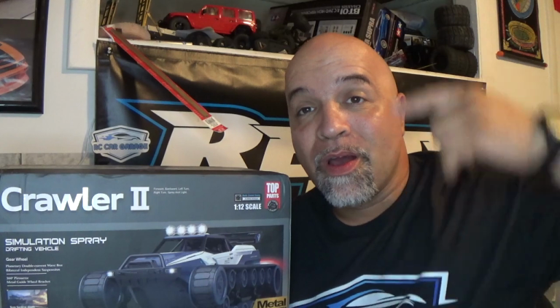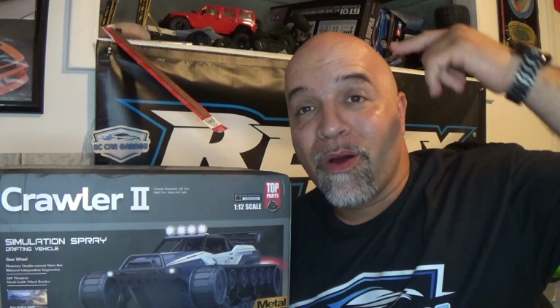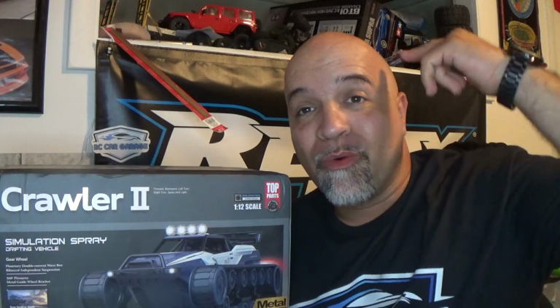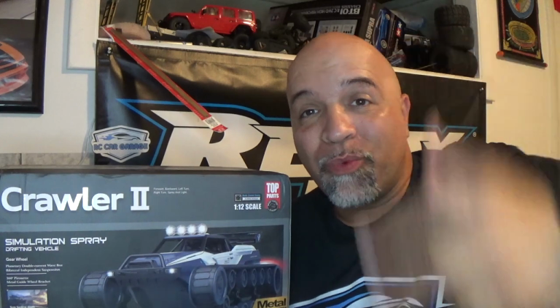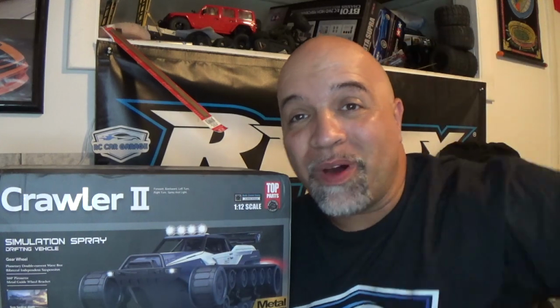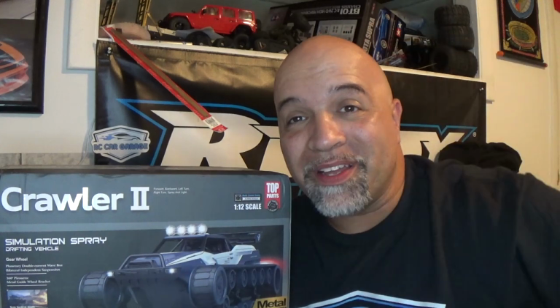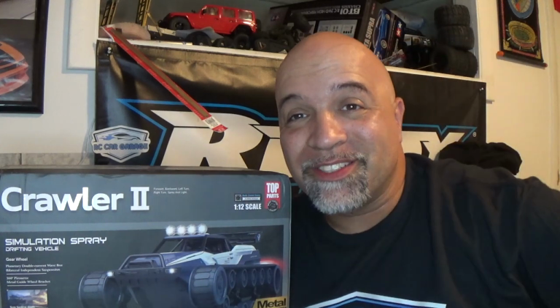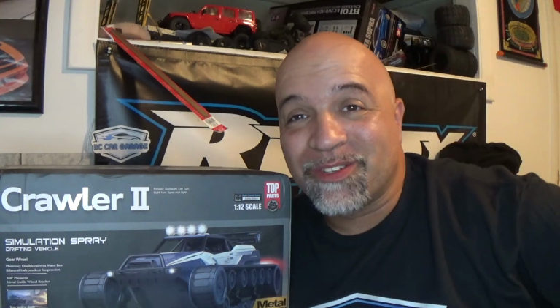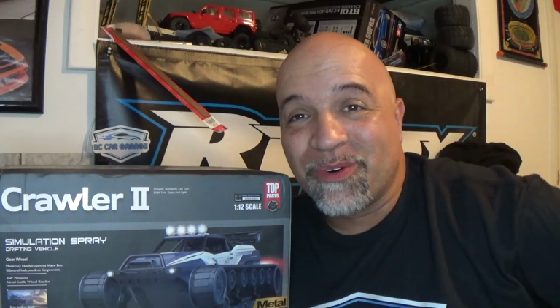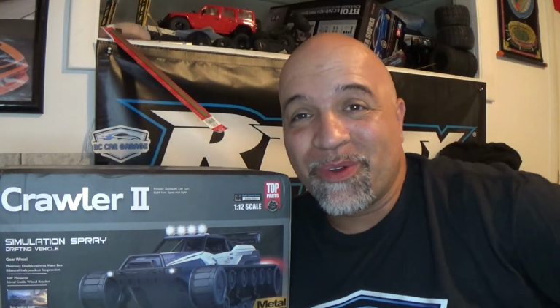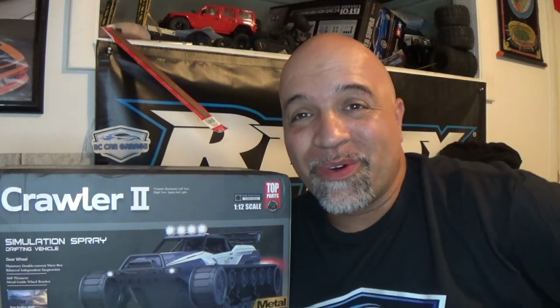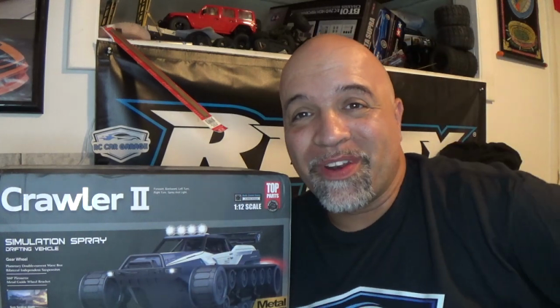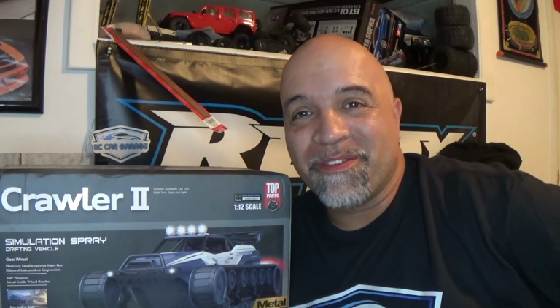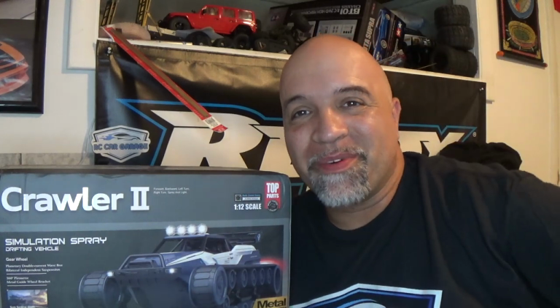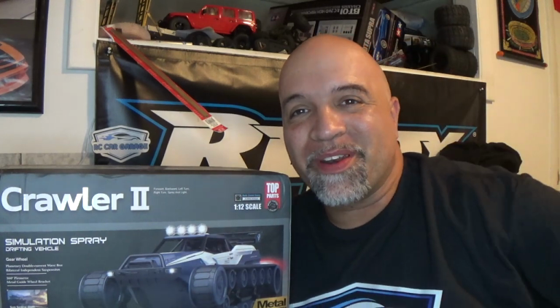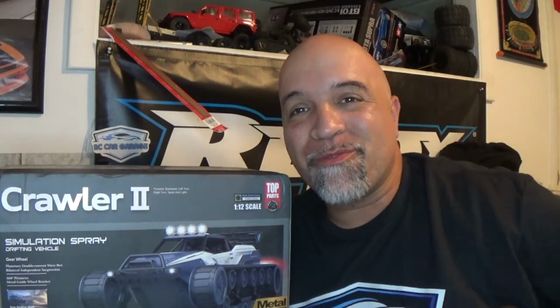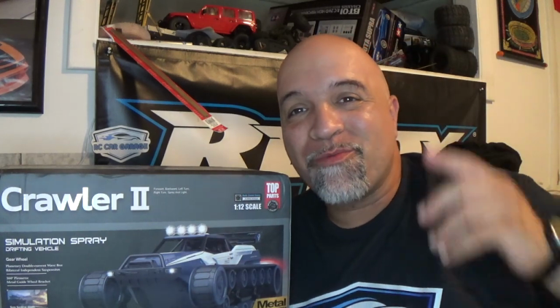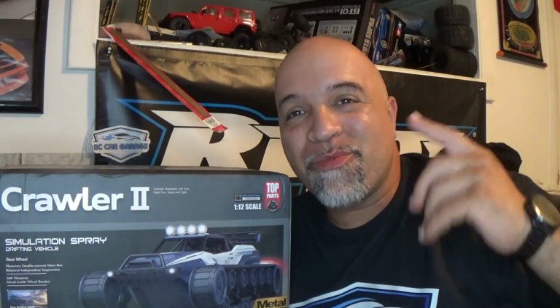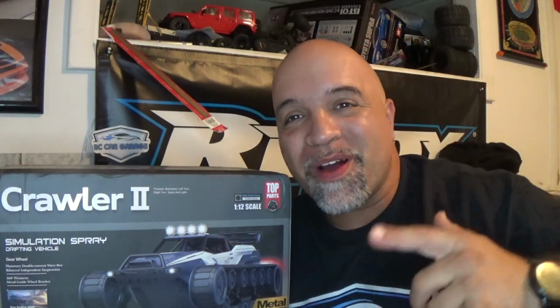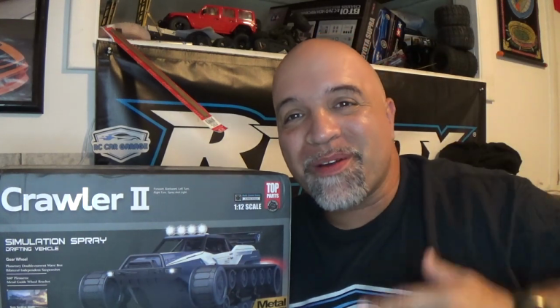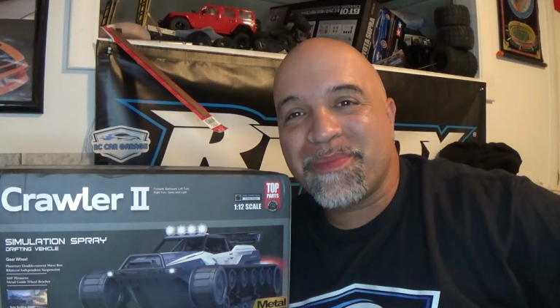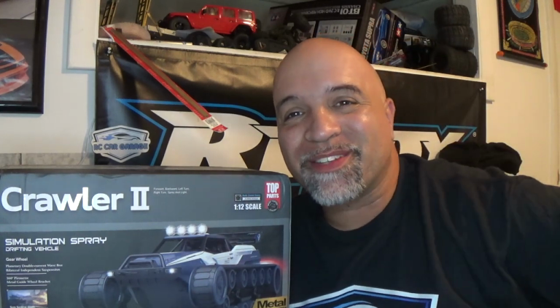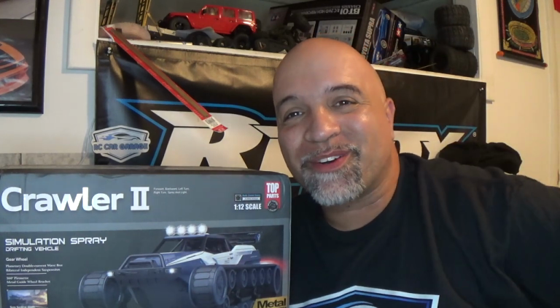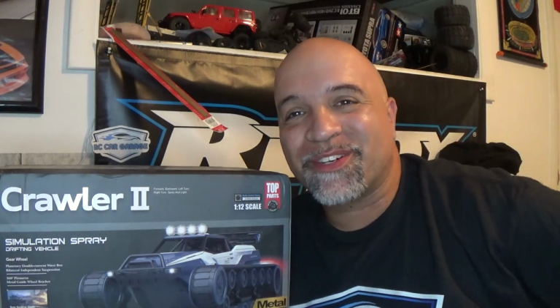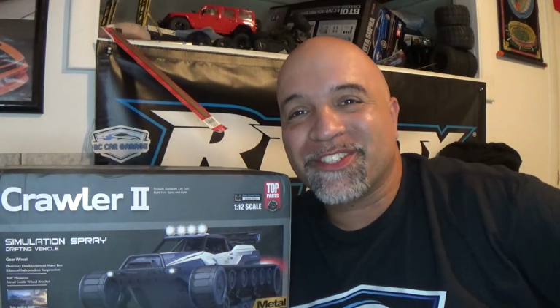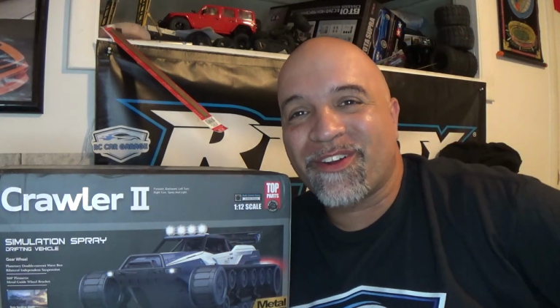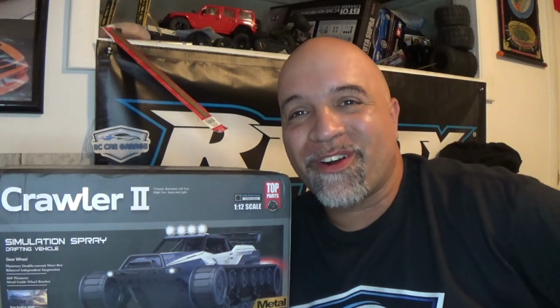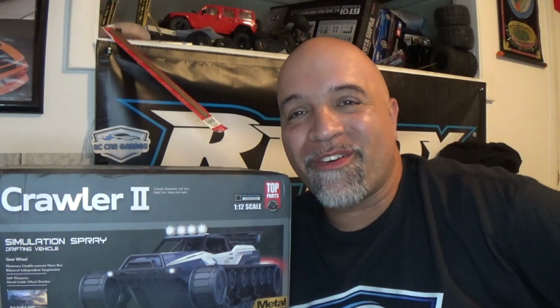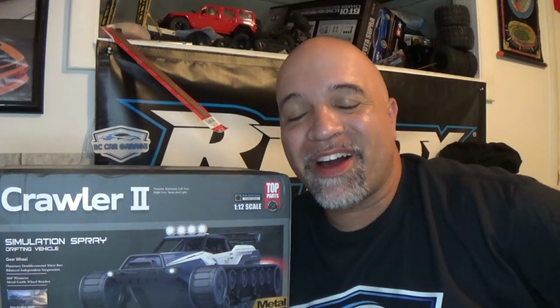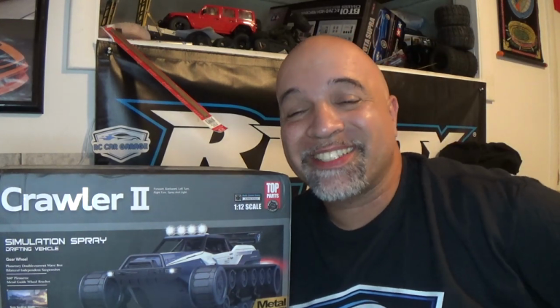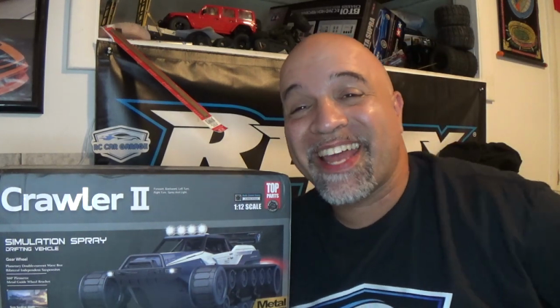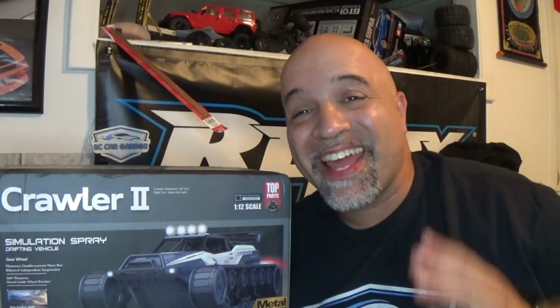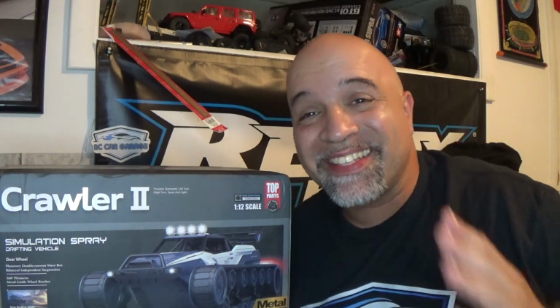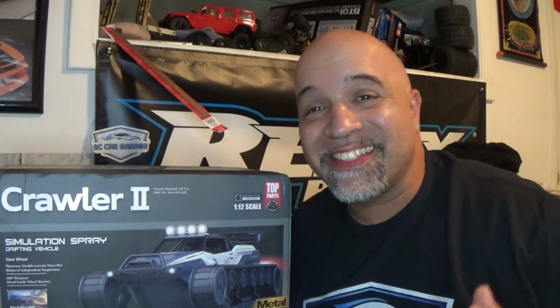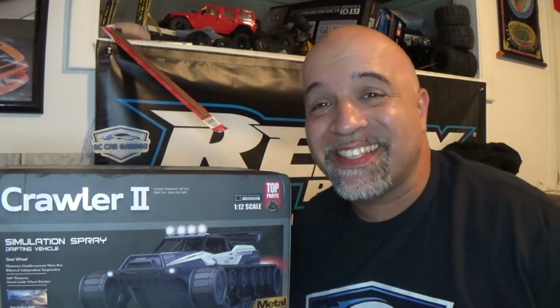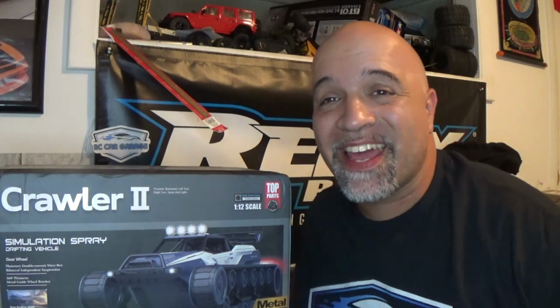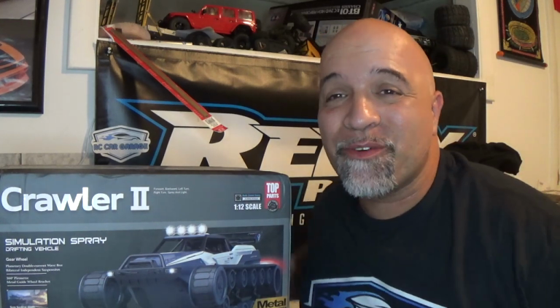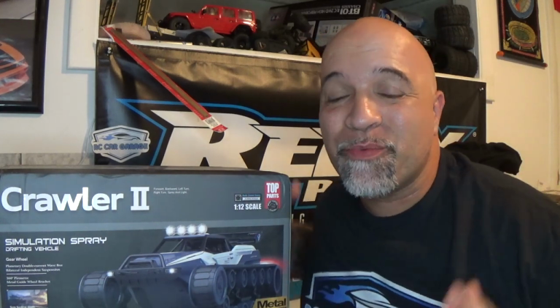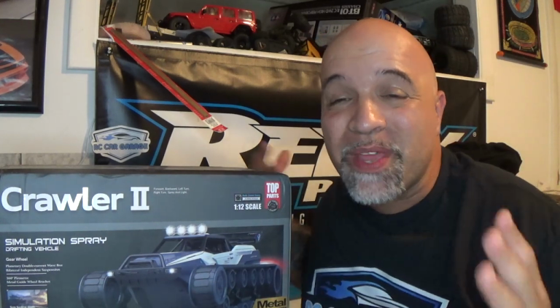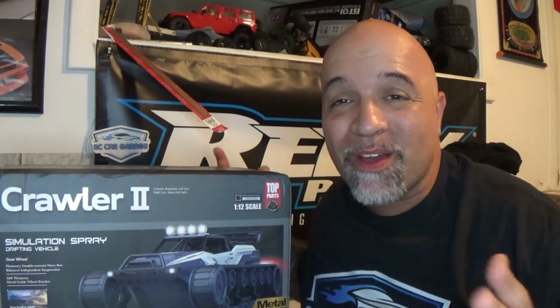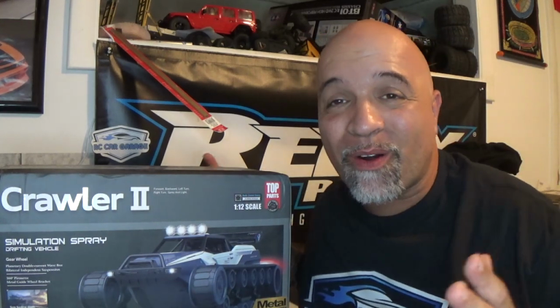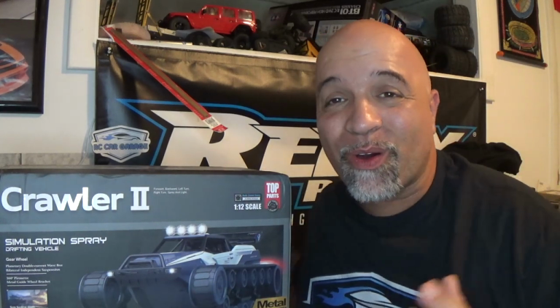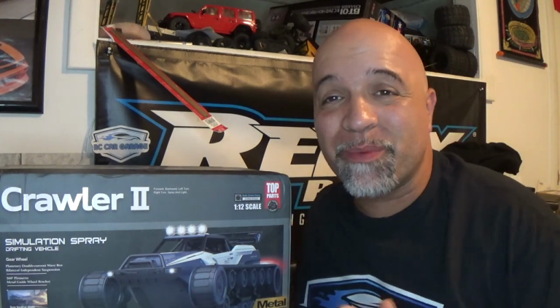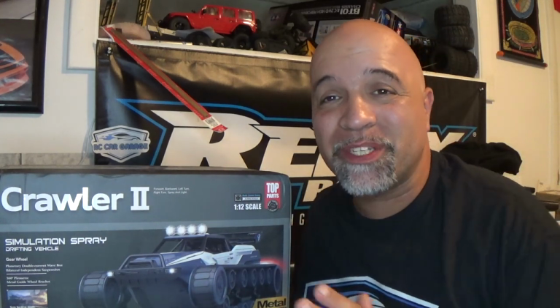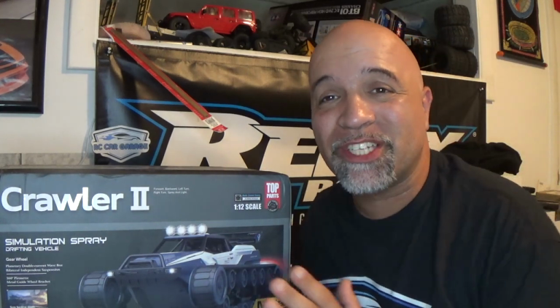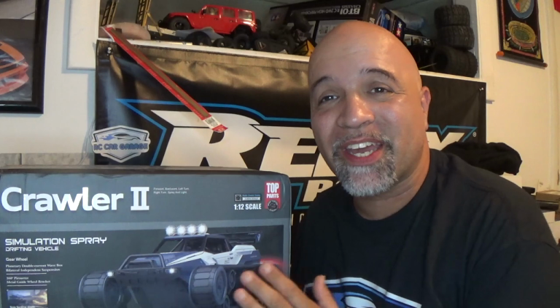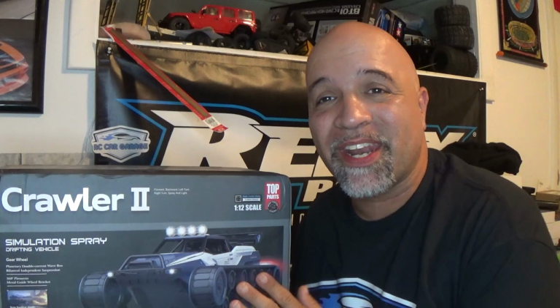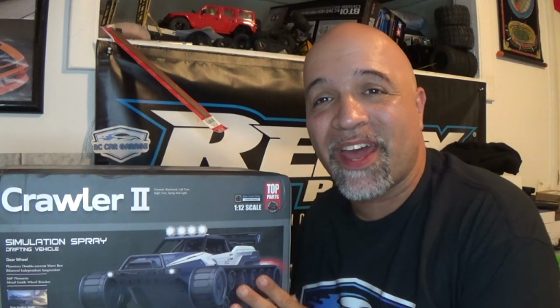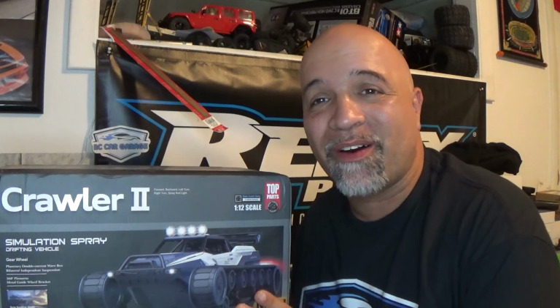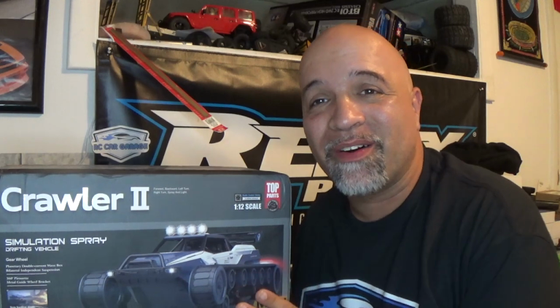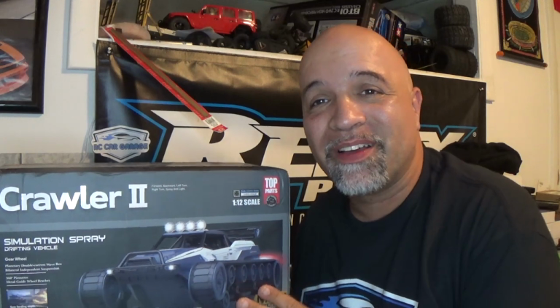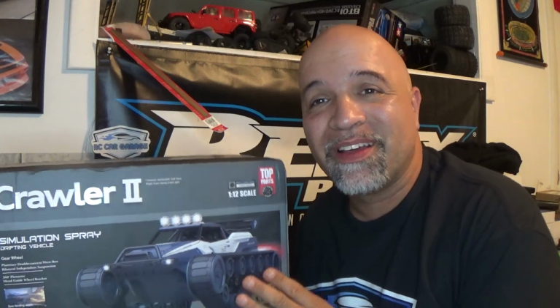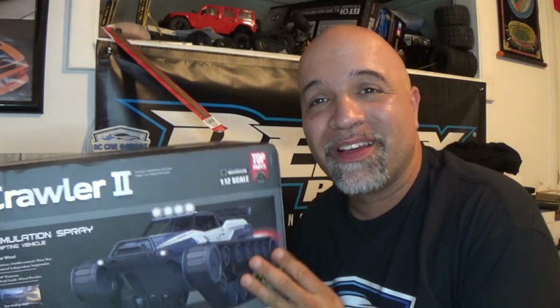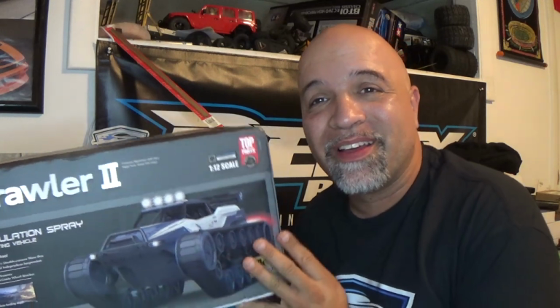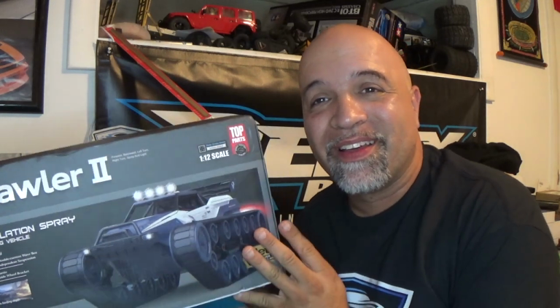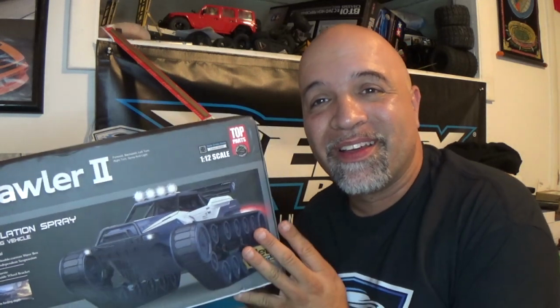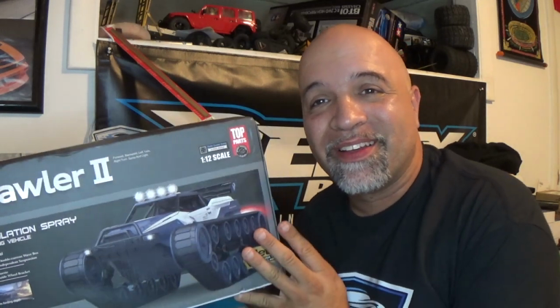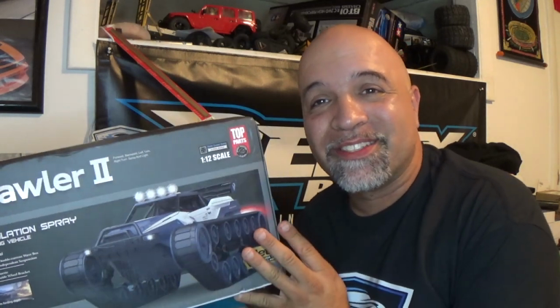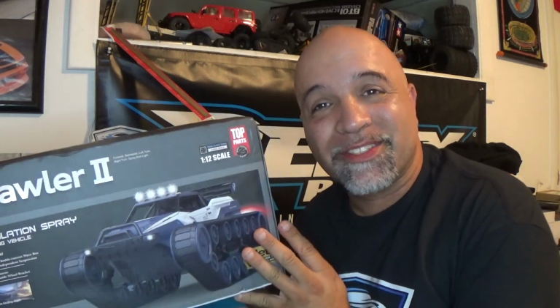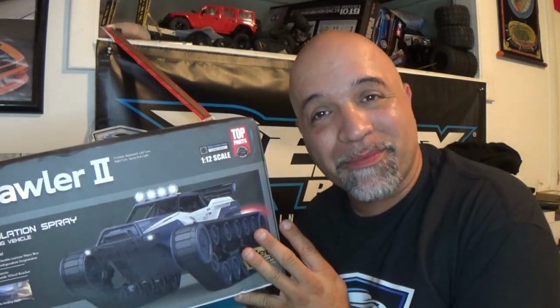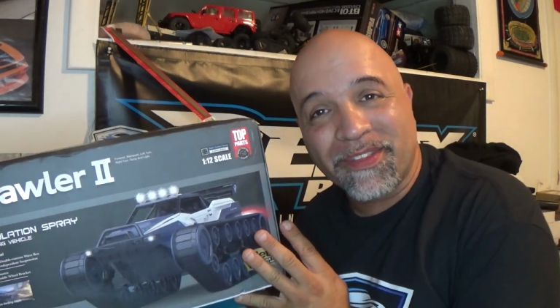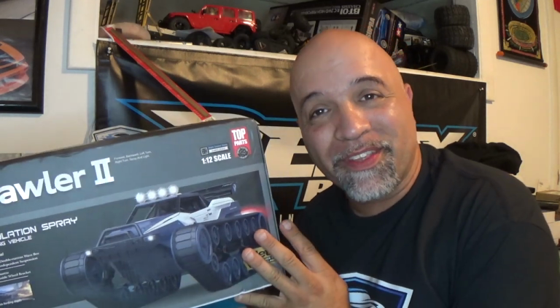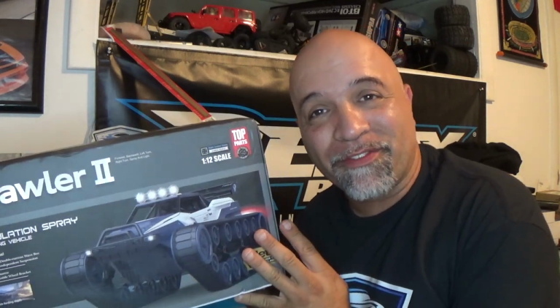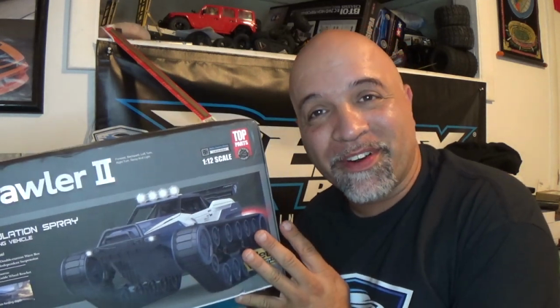What is going on everybody, welcome back to RC Car Garage! Today we are going to be checking out something different.